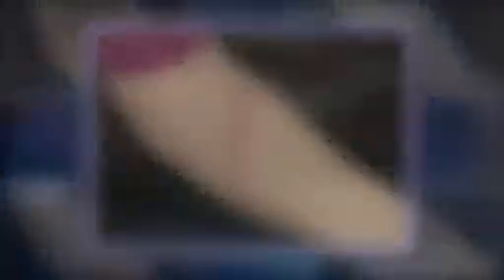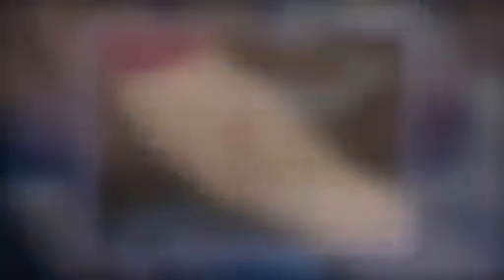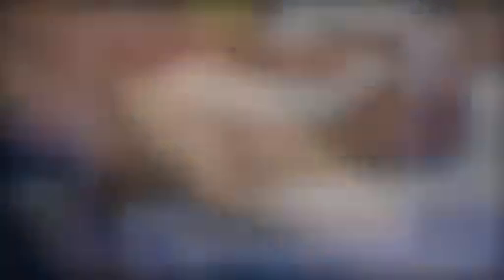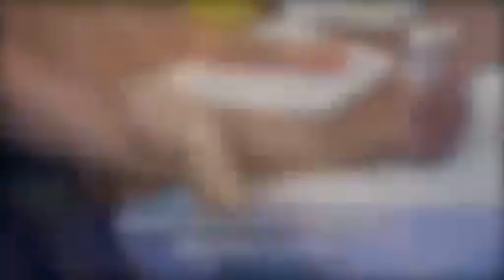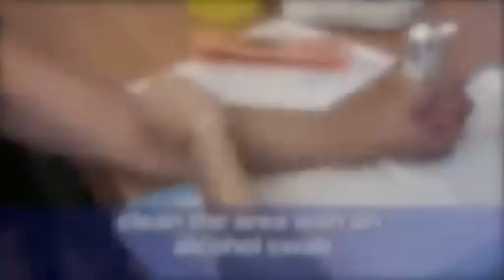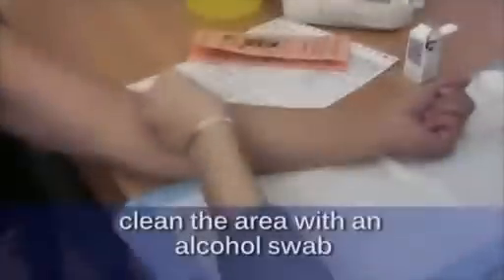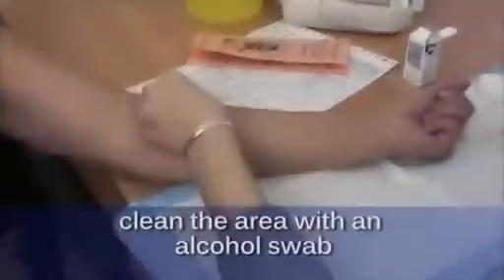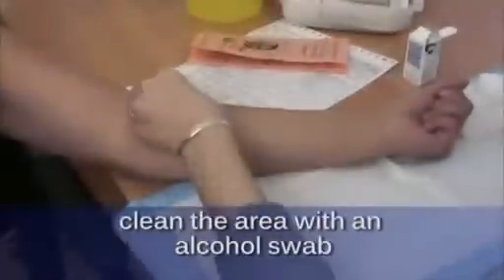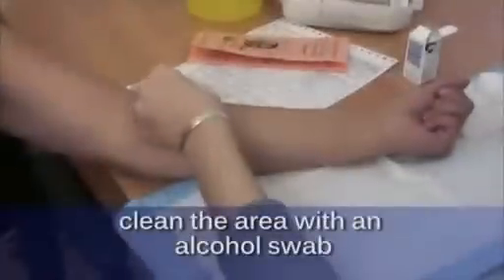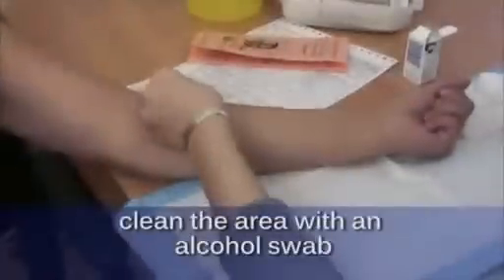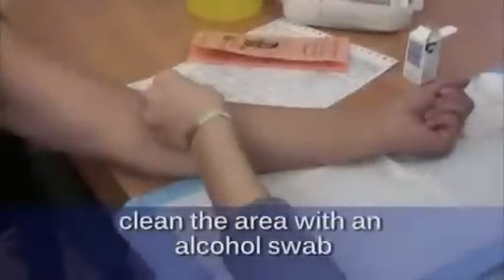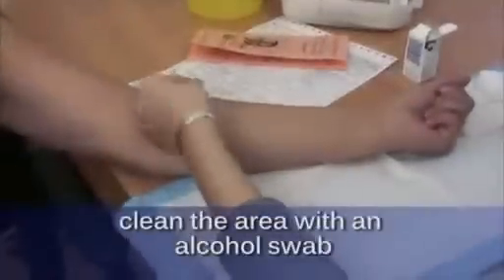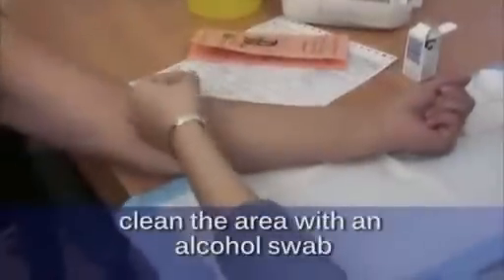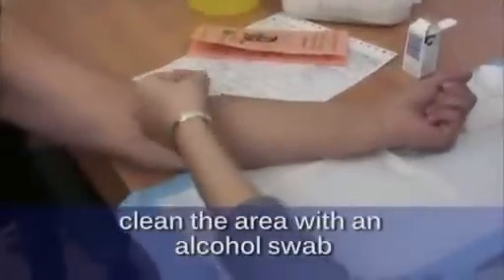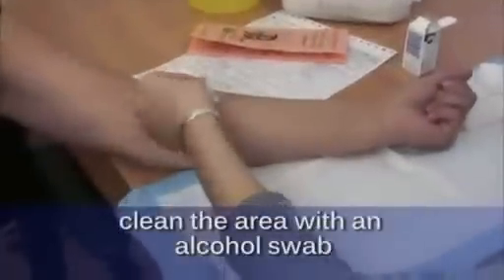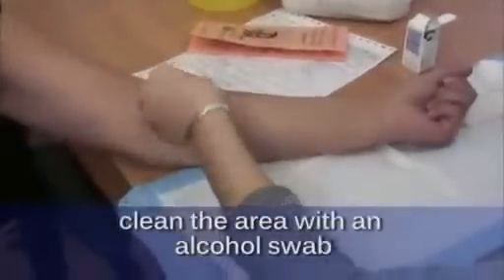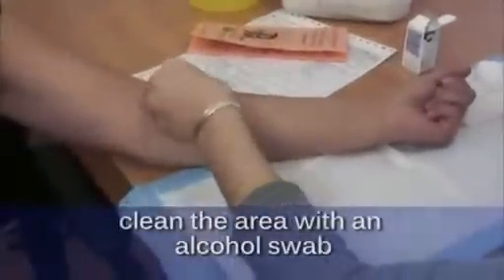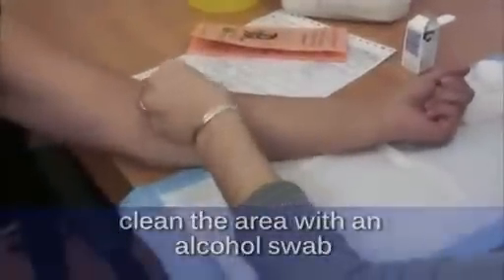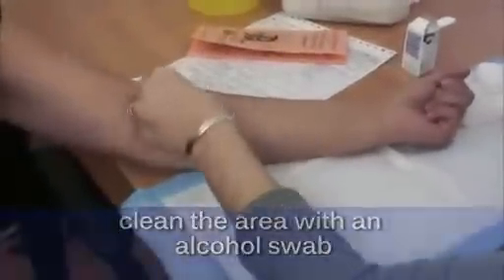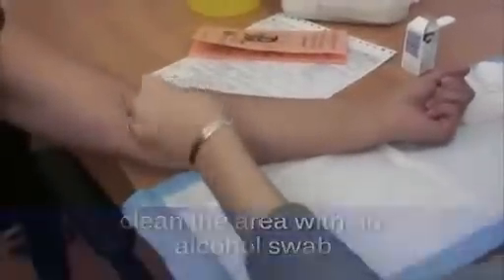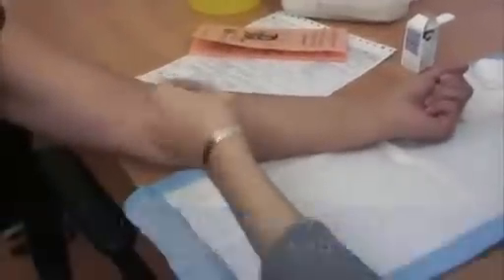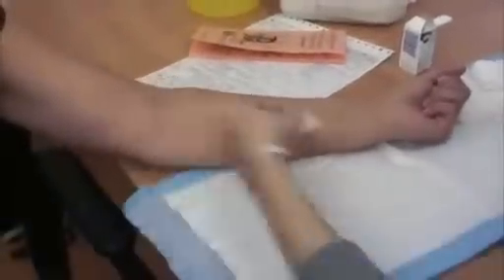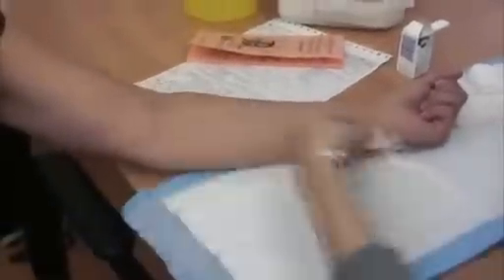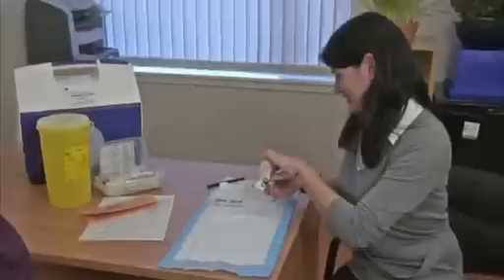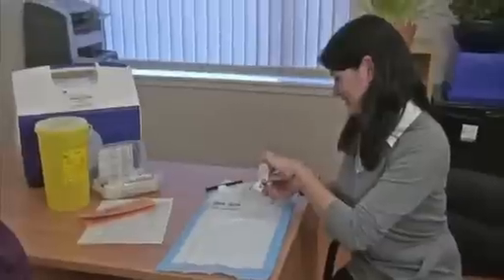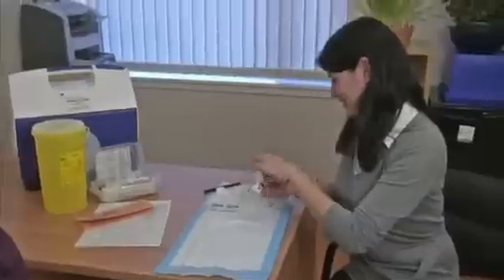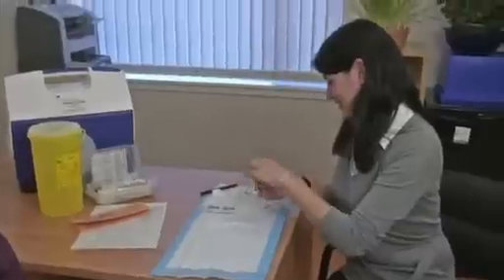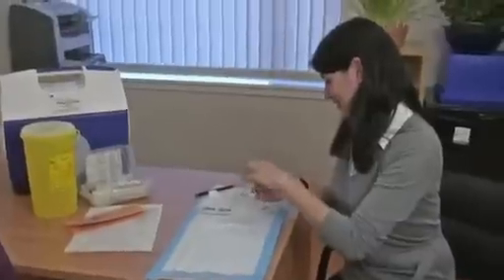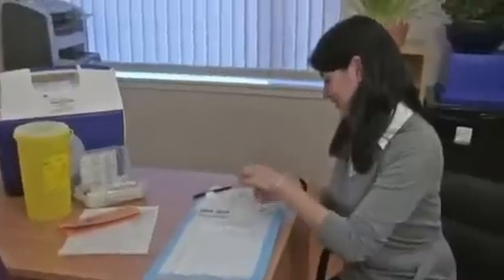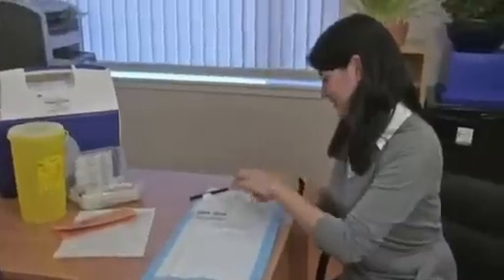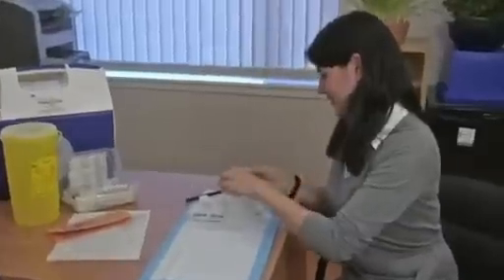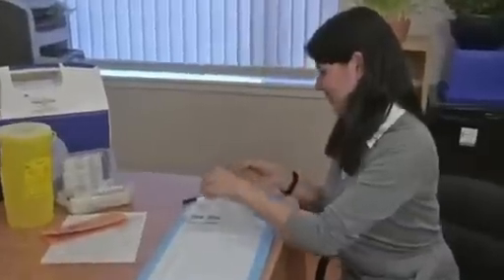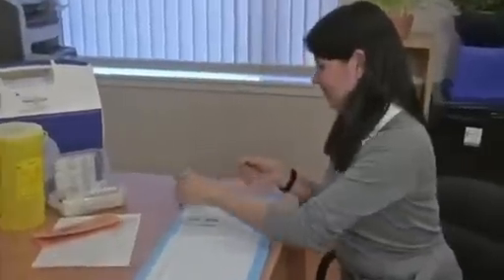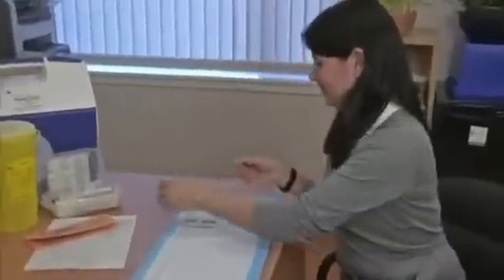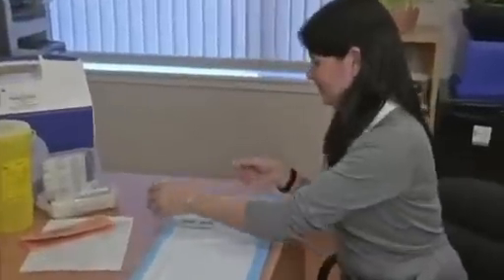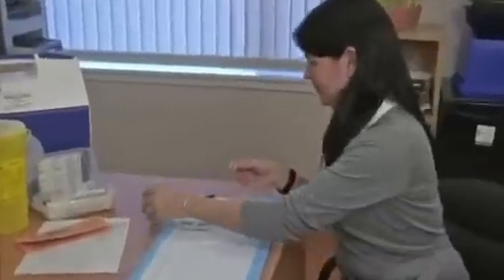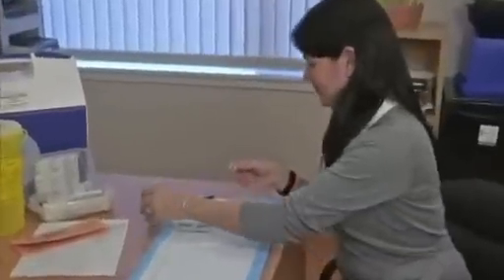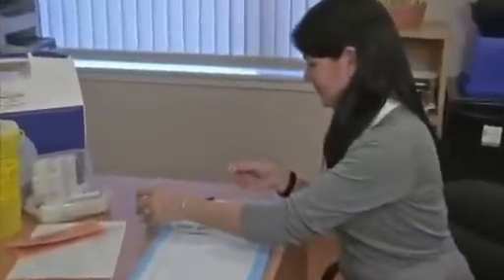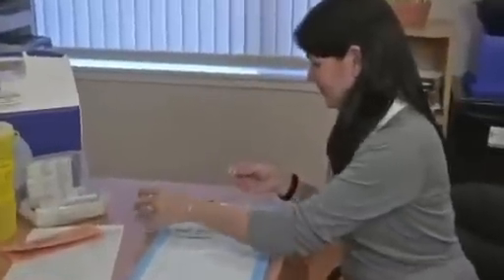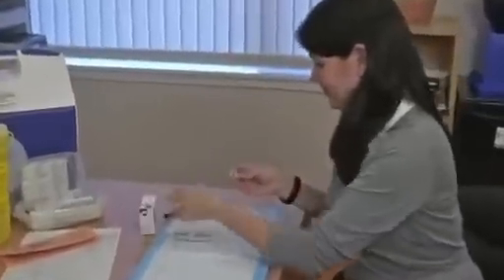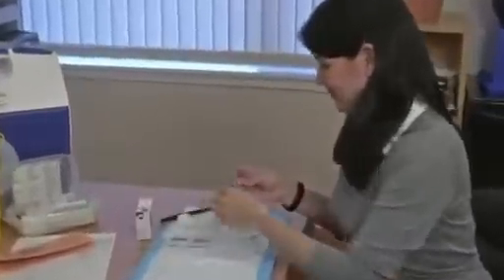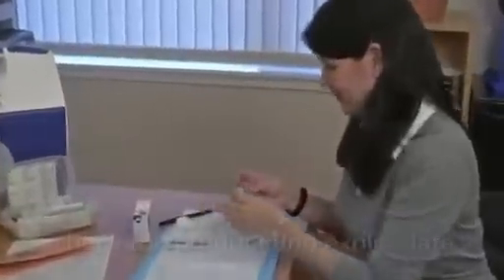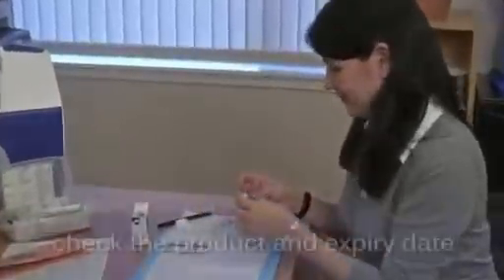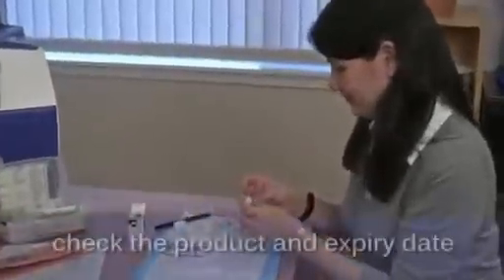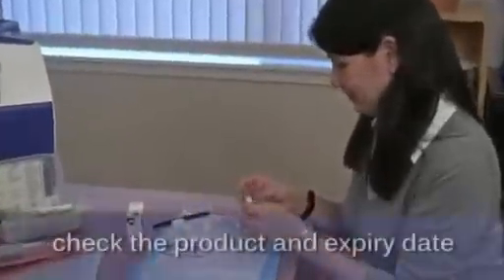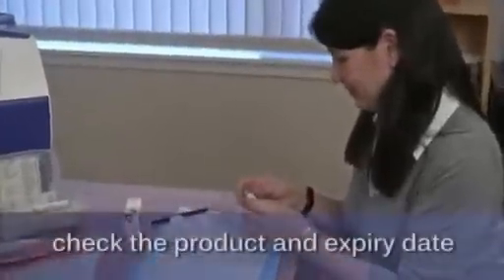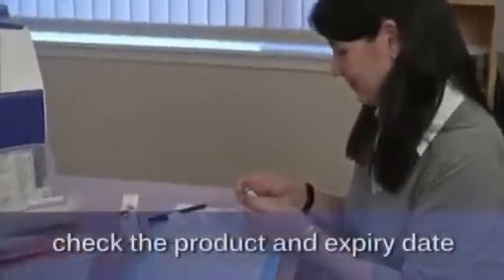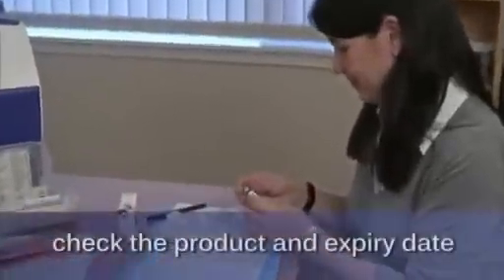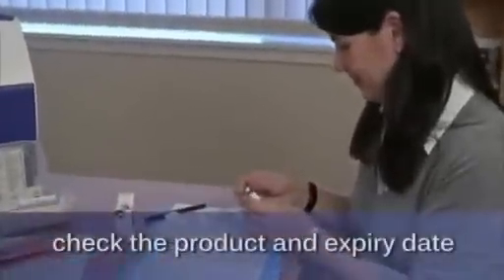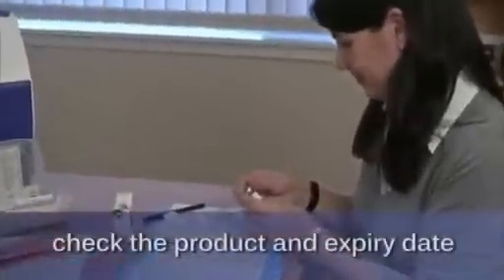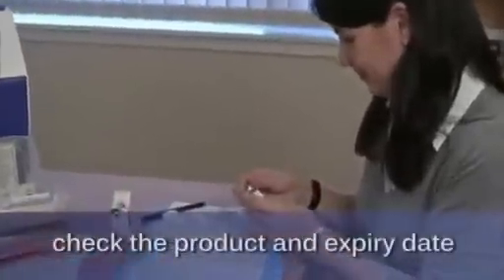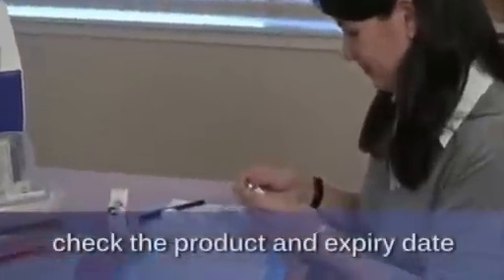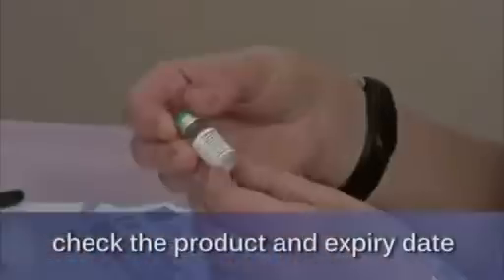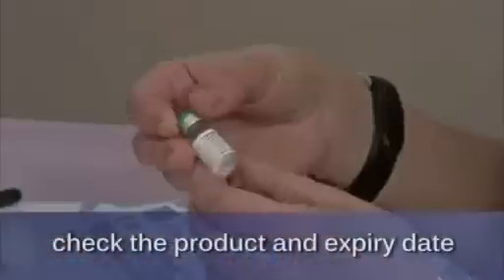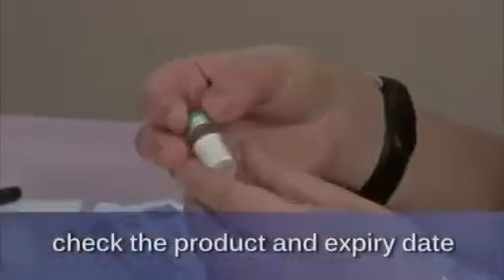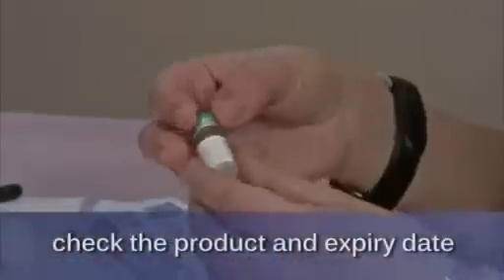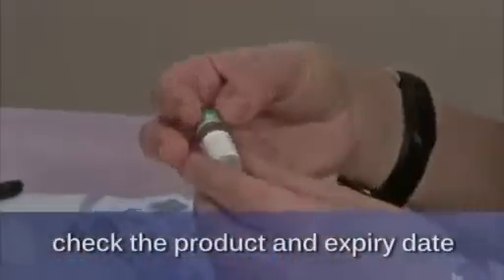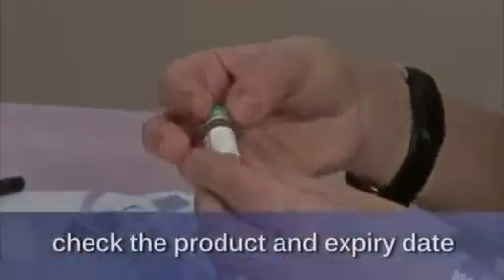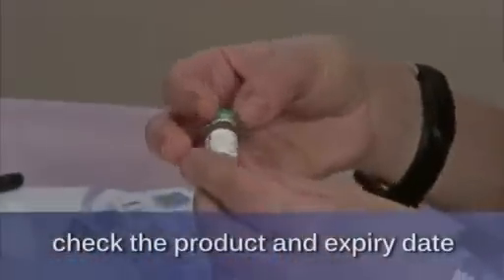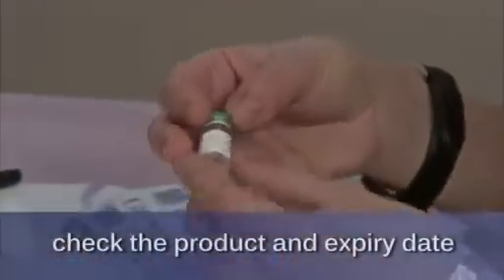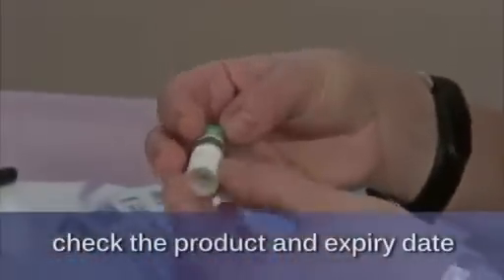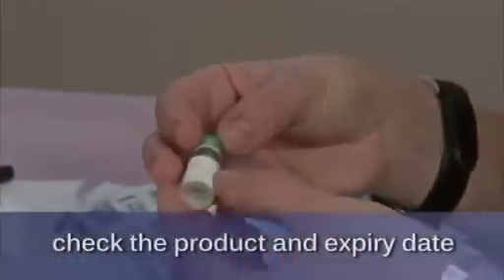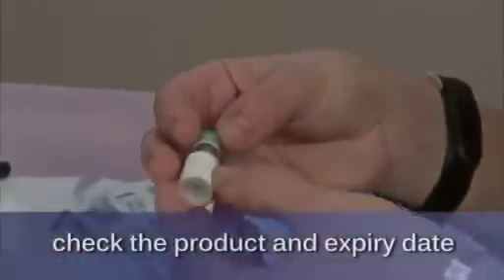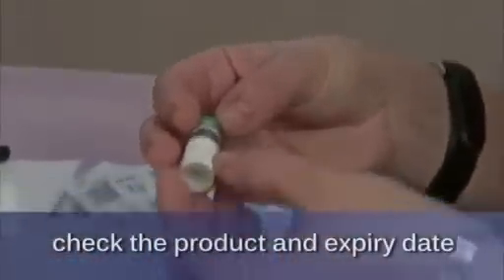Clean the area with an alcohol swab. Examine the PPD vial, checking for product and expiry date.